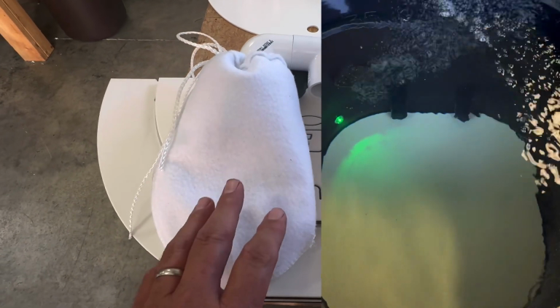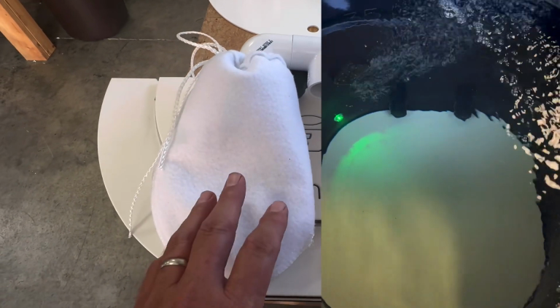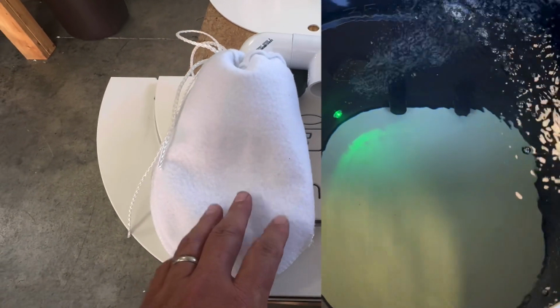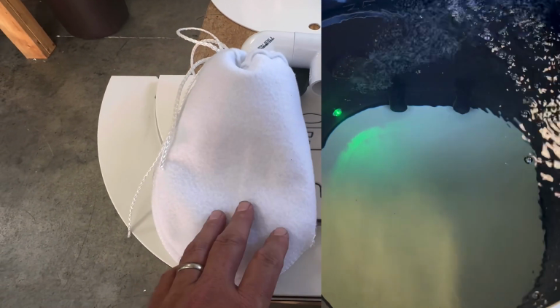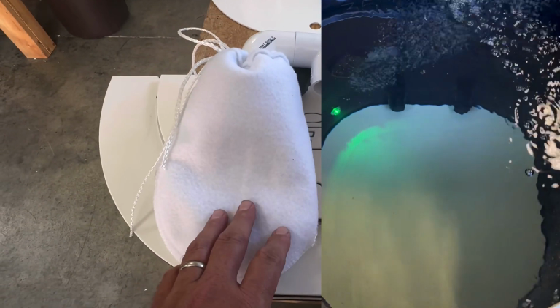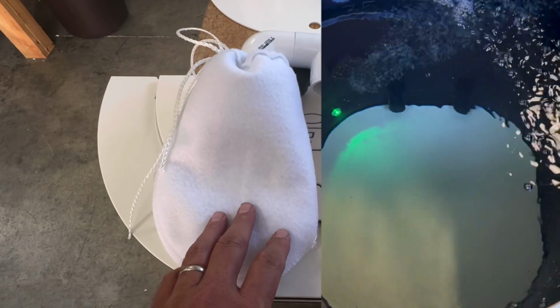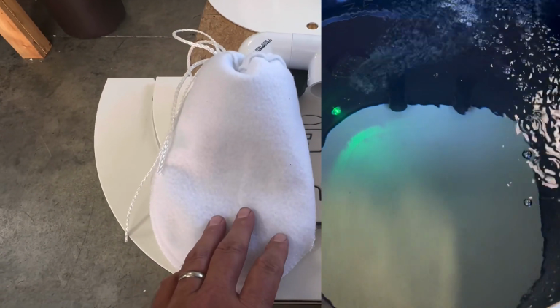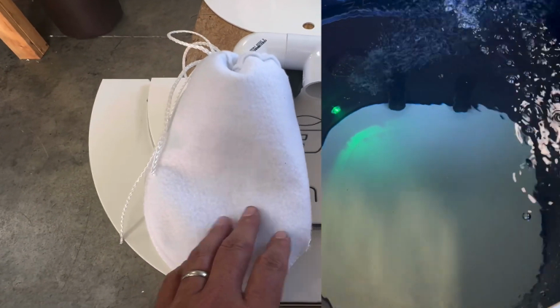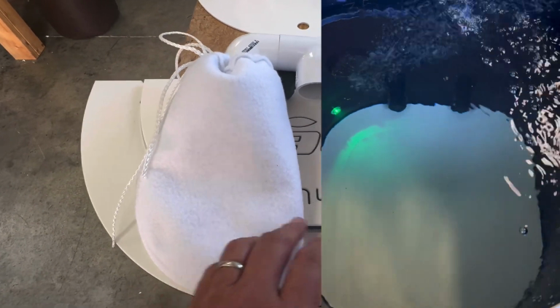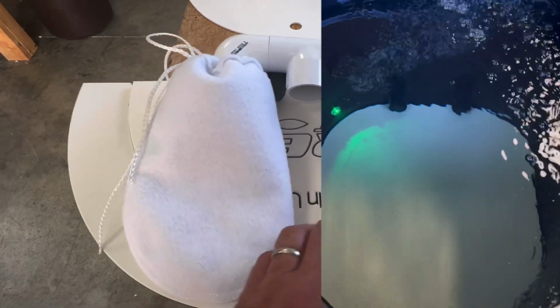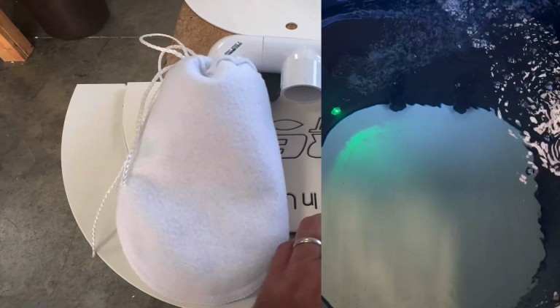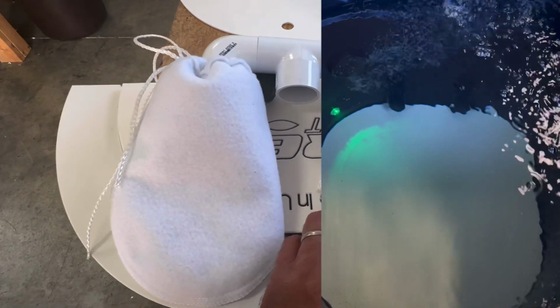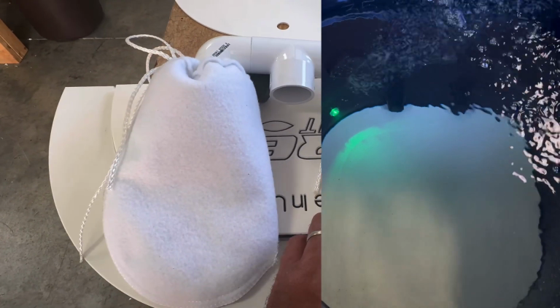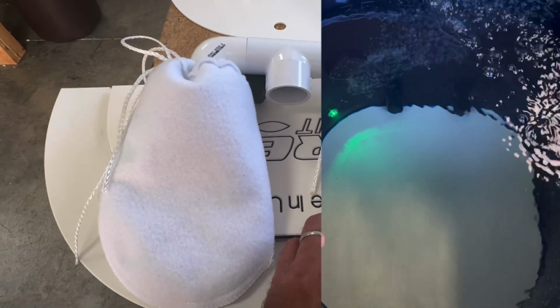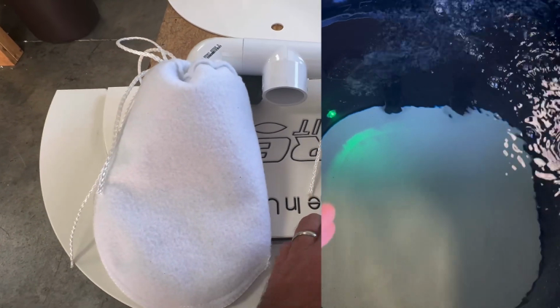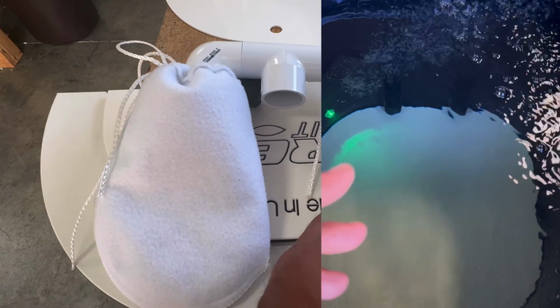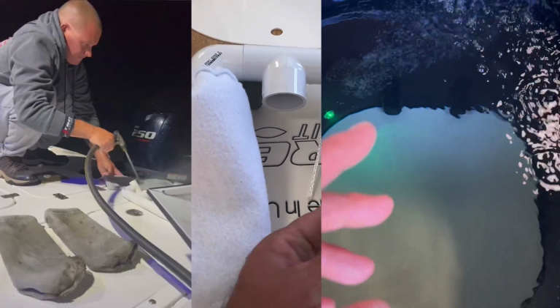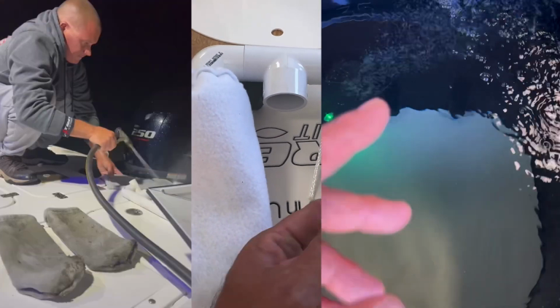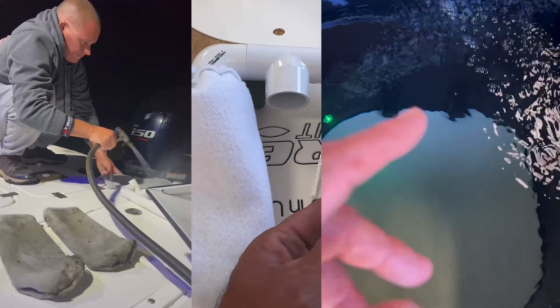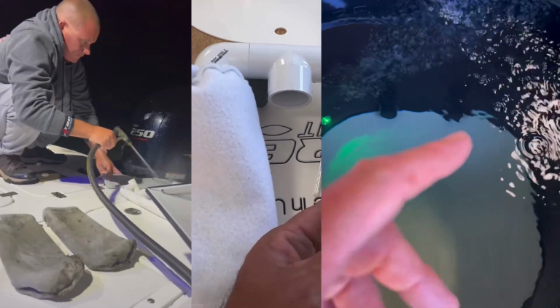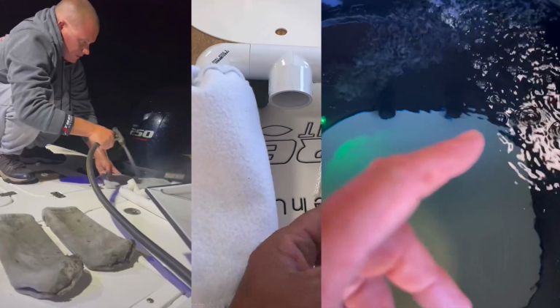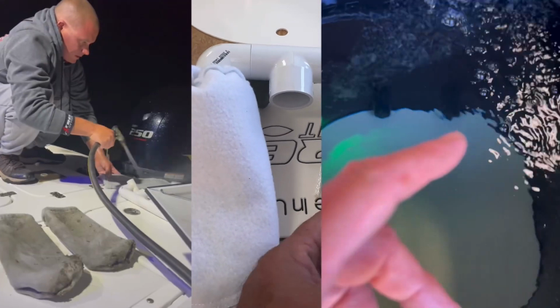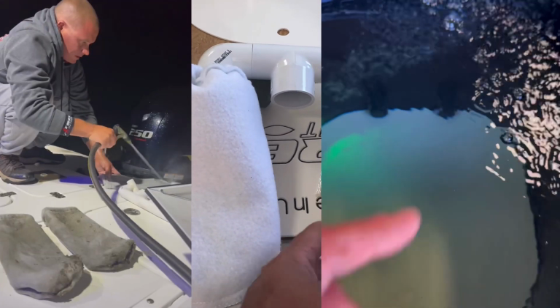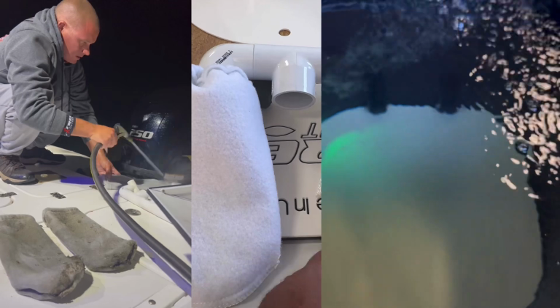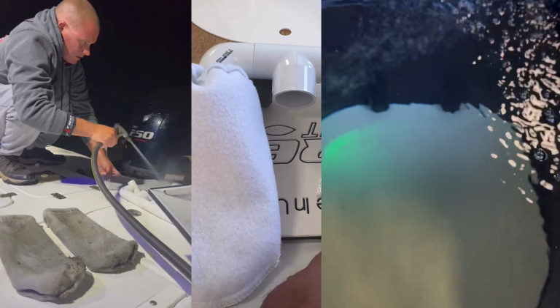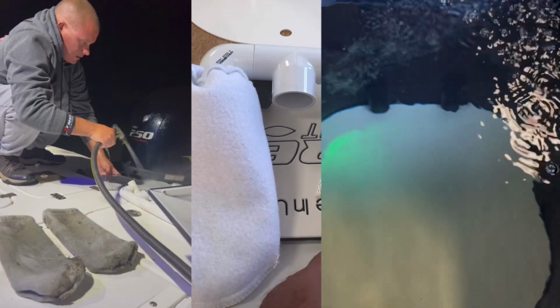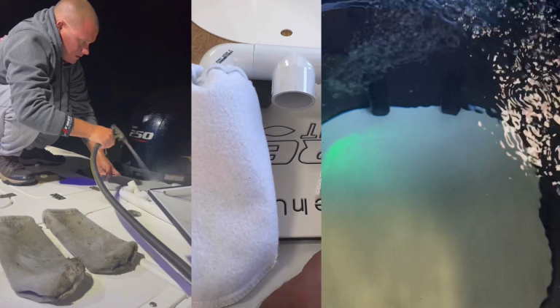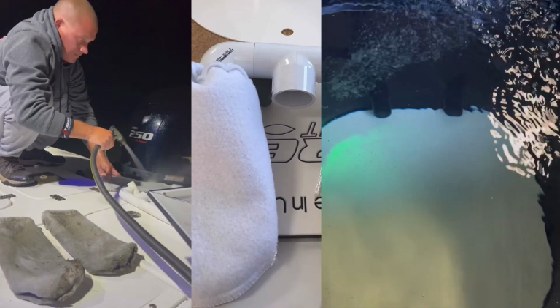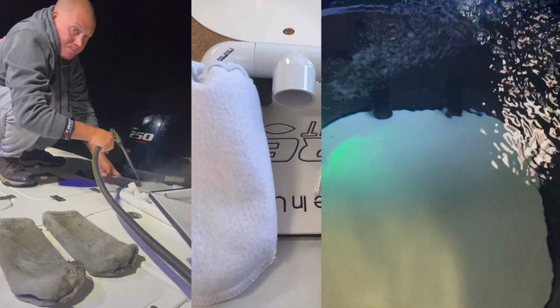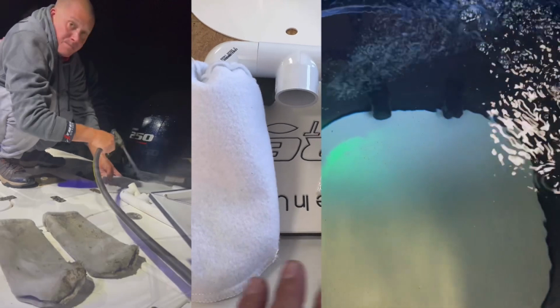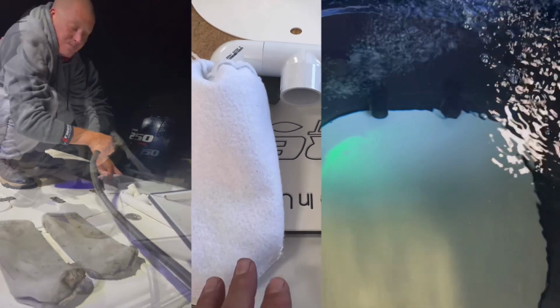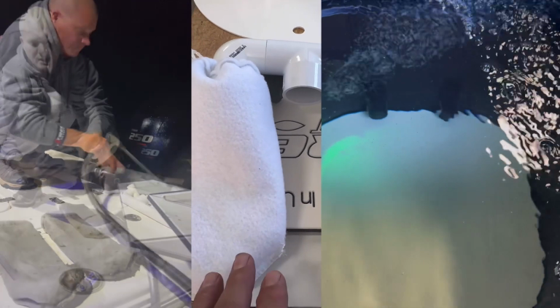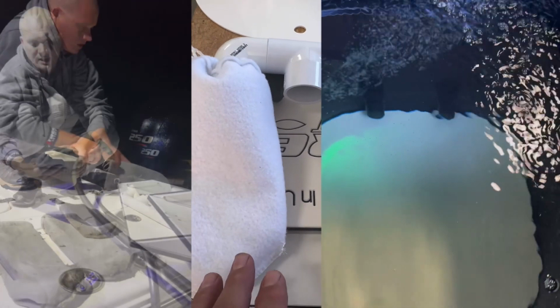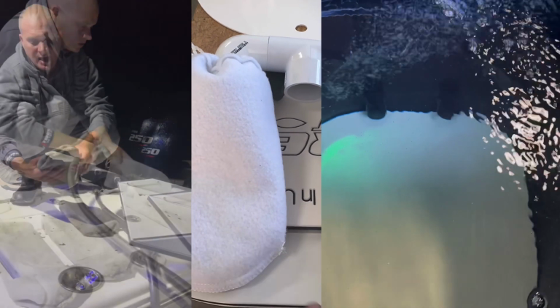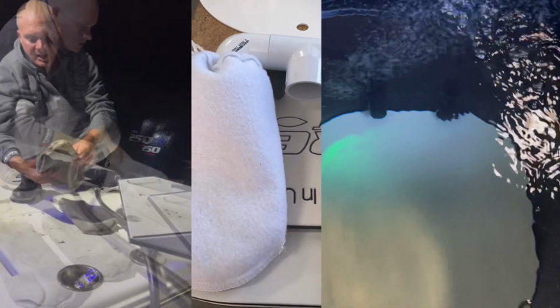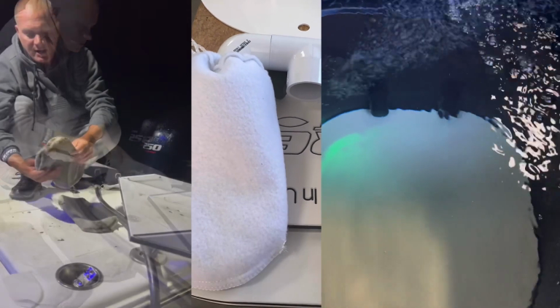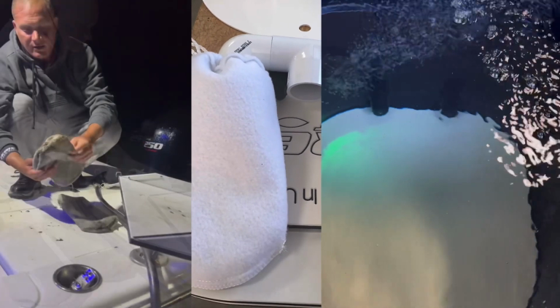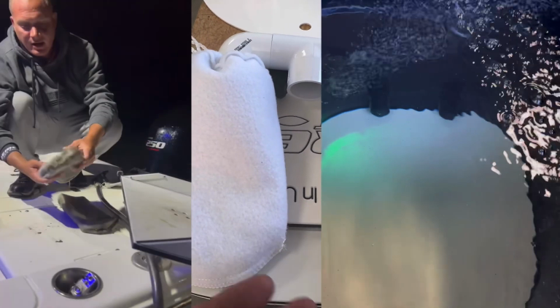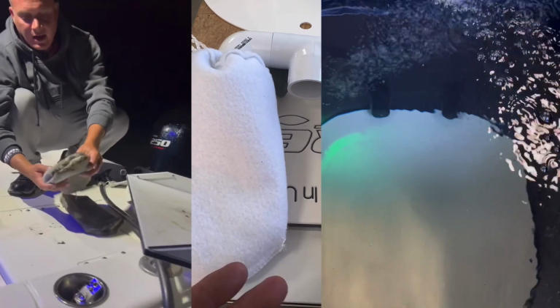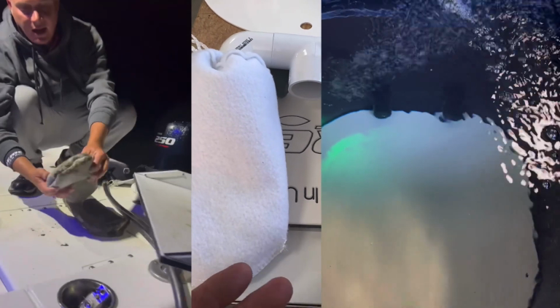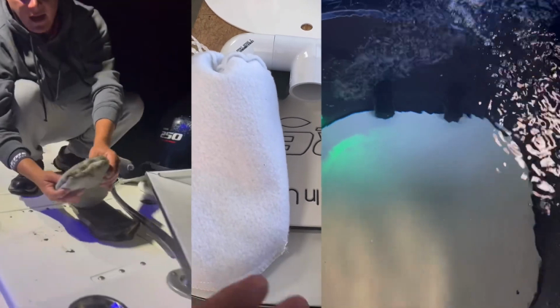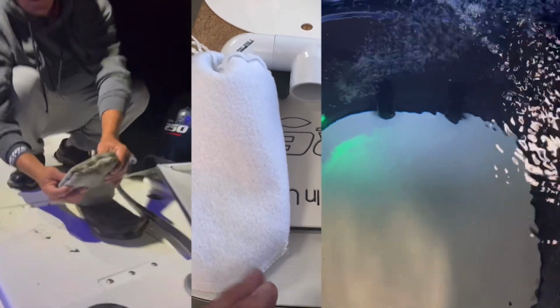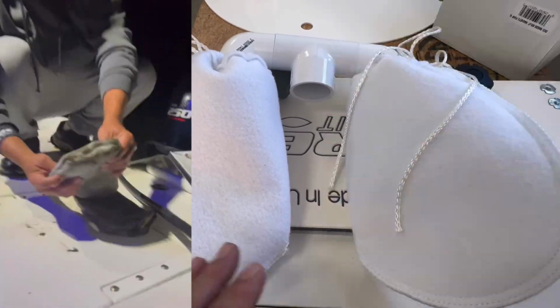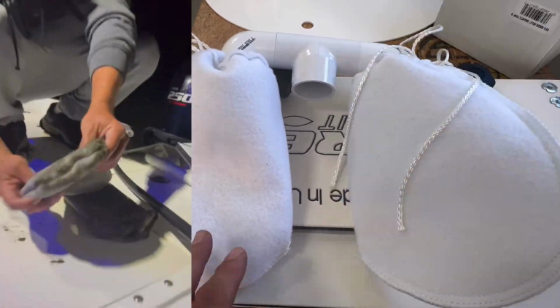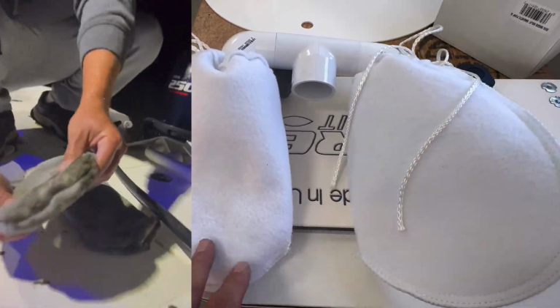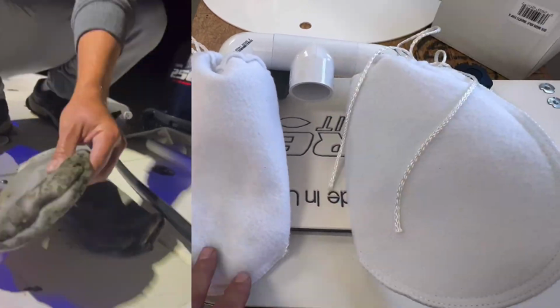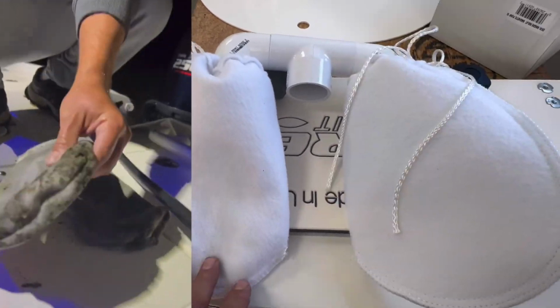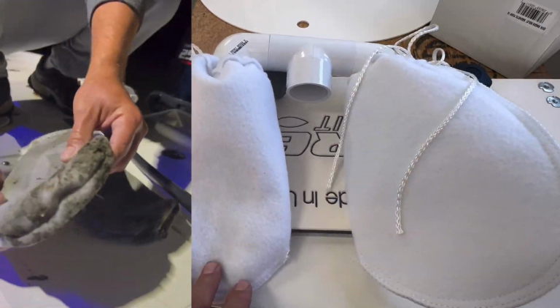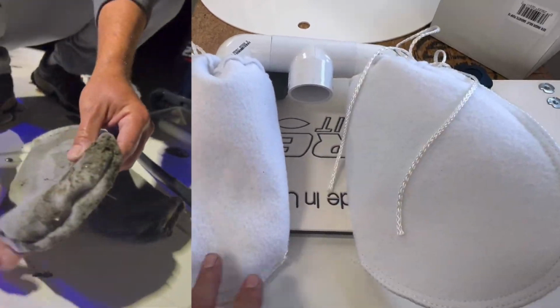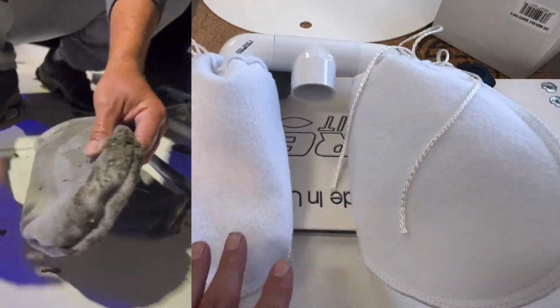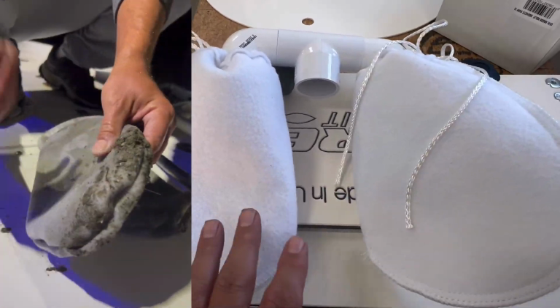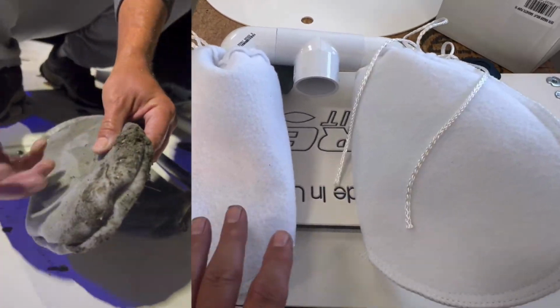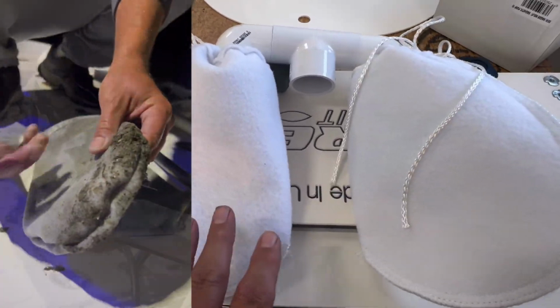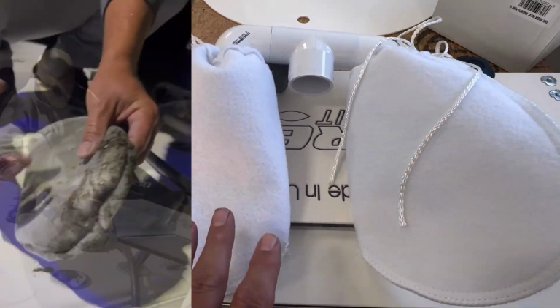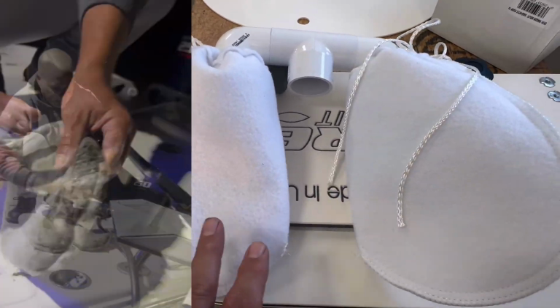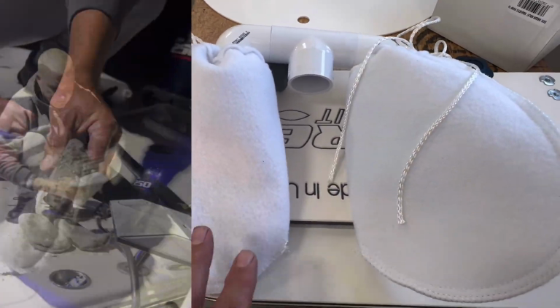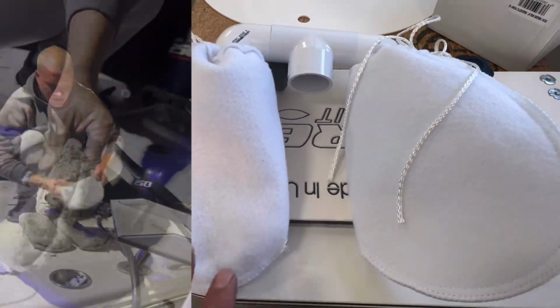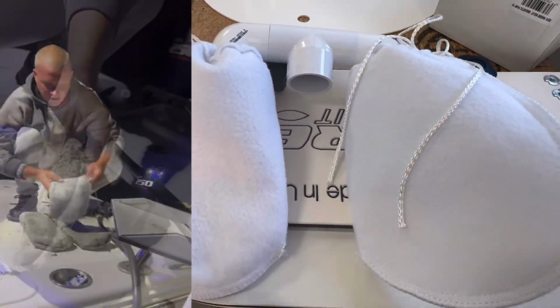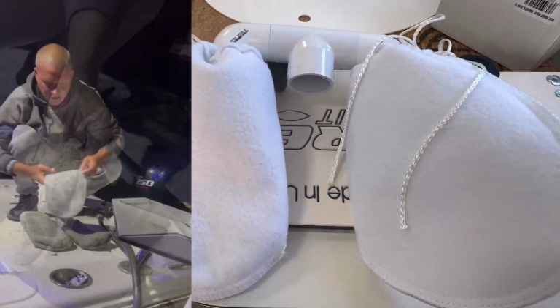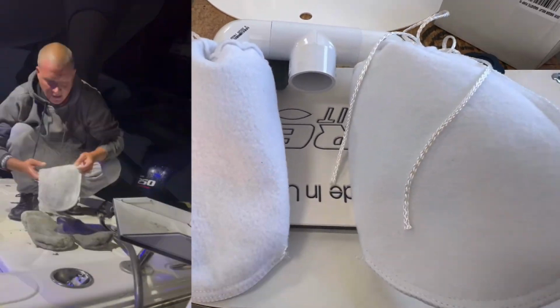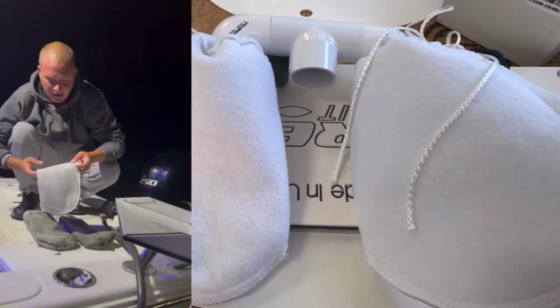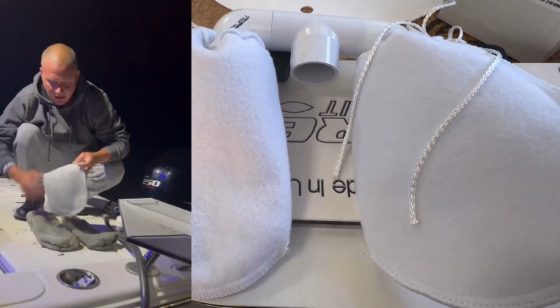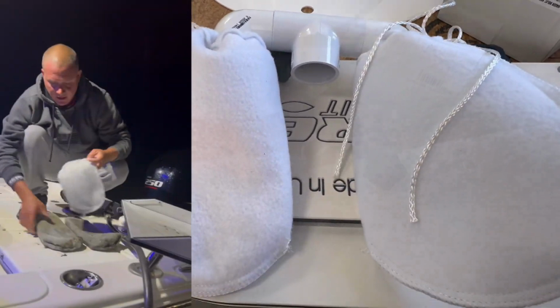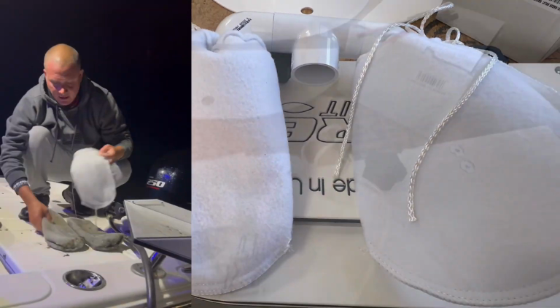Never let these bags dry dirty. Untie them, turn them inside out, rinse, let them air dry, and you'll get an entire season out of the bags.